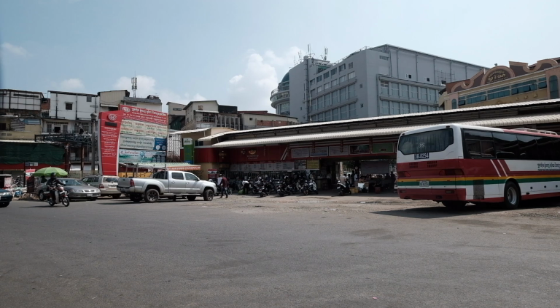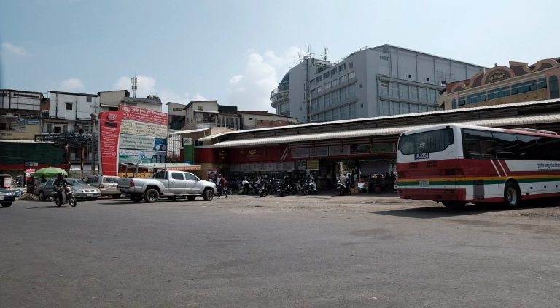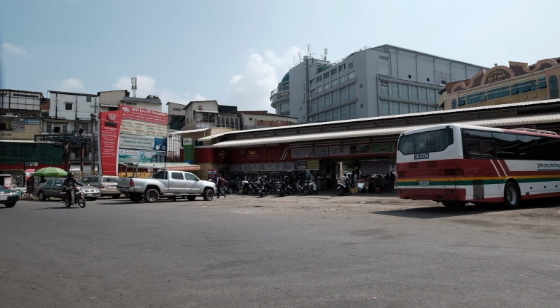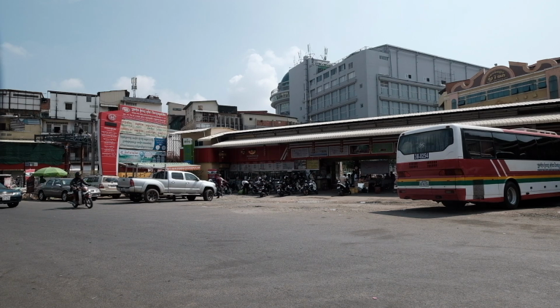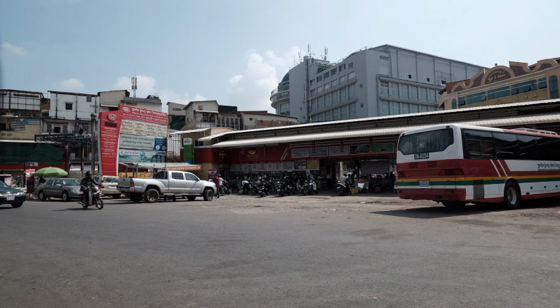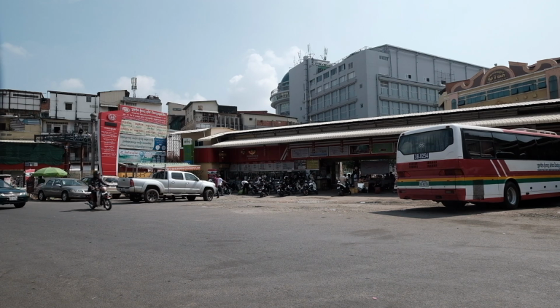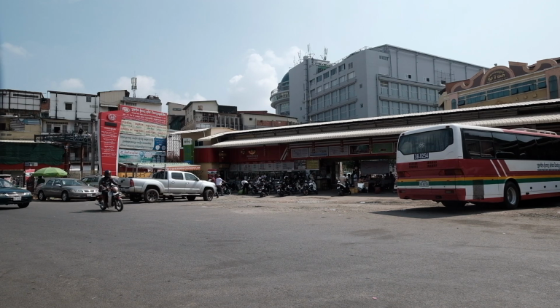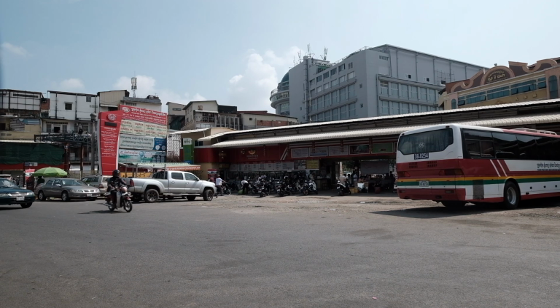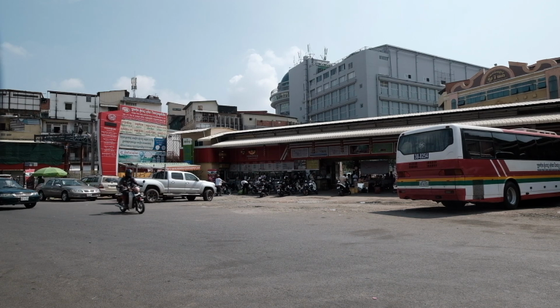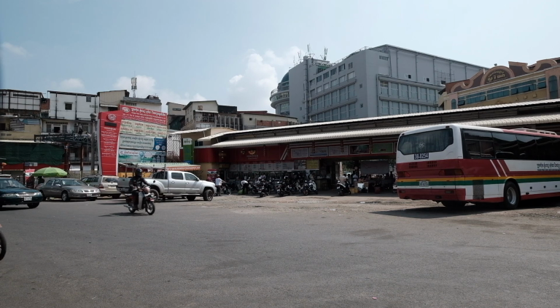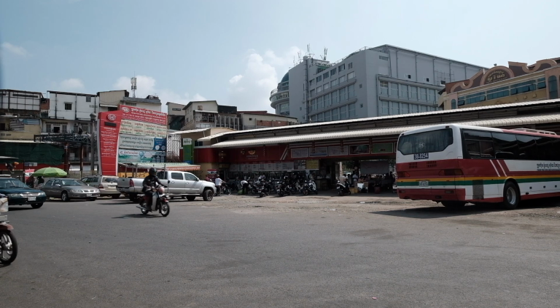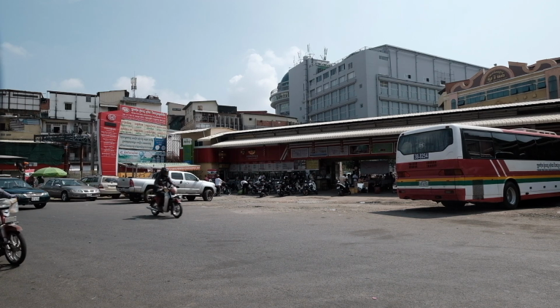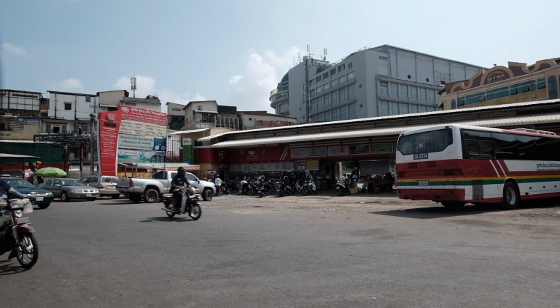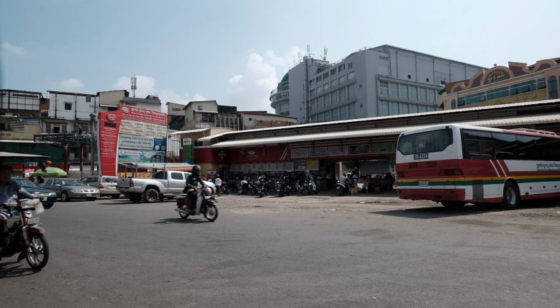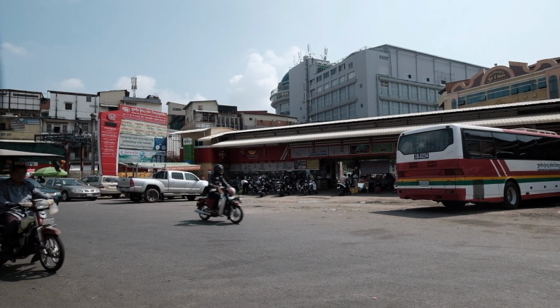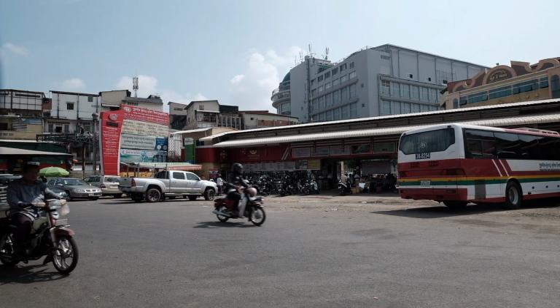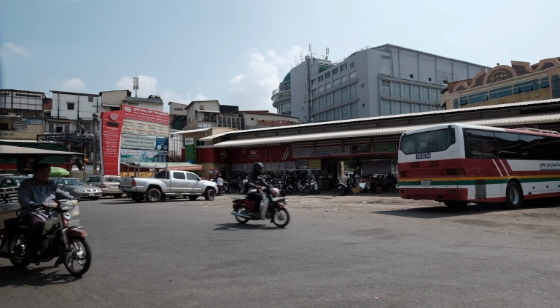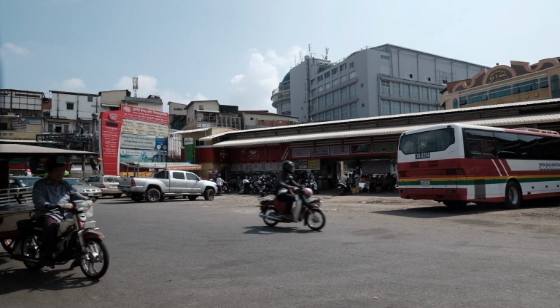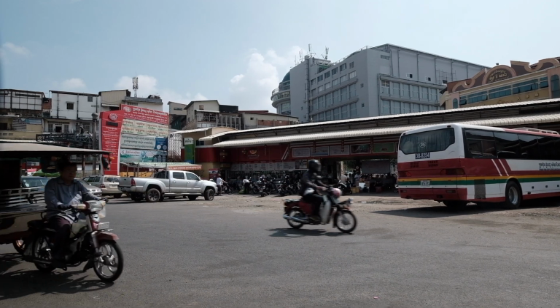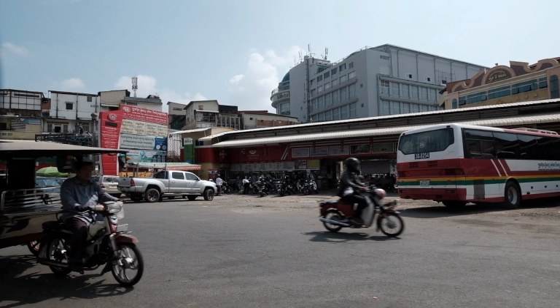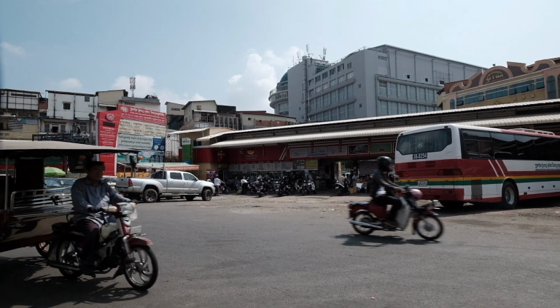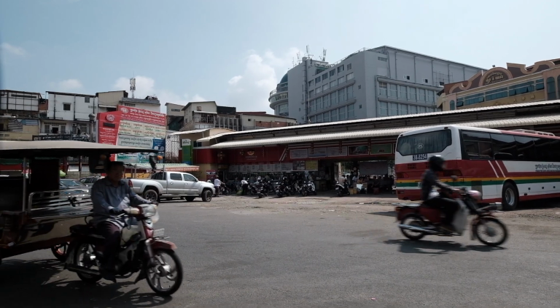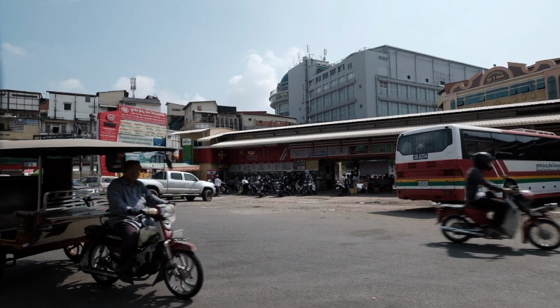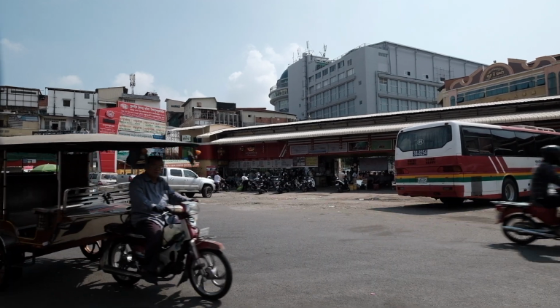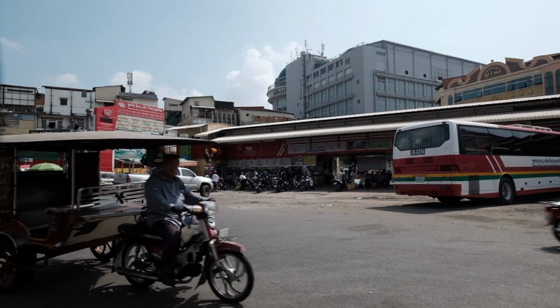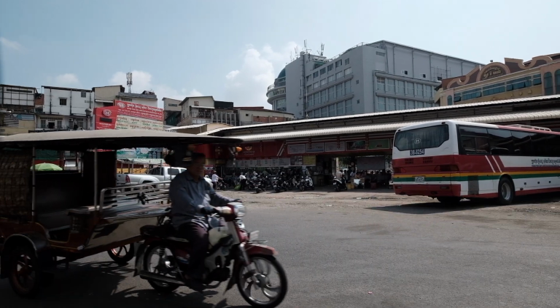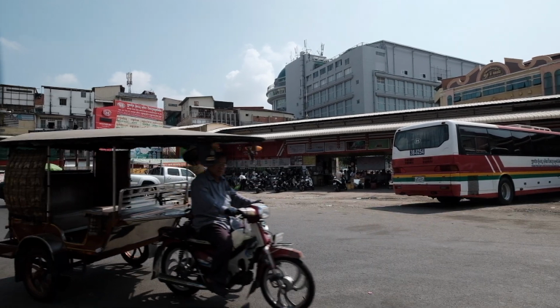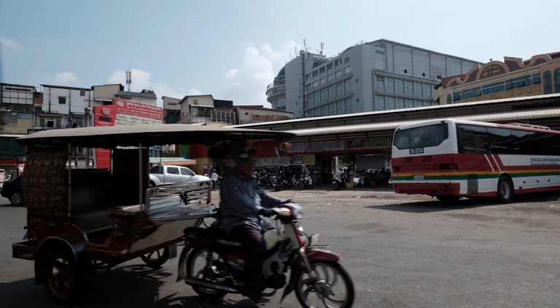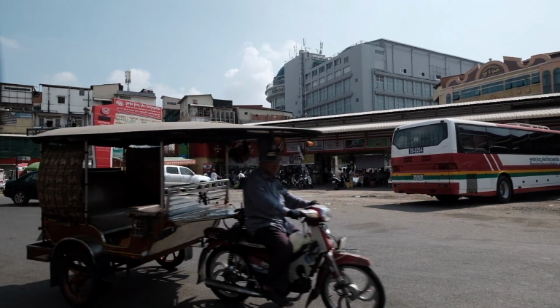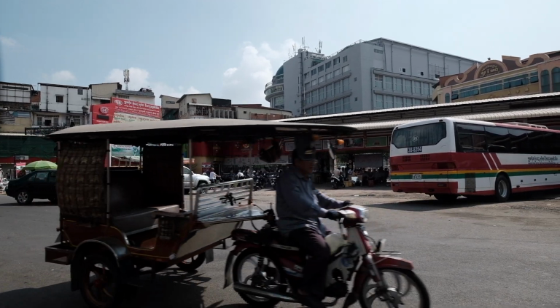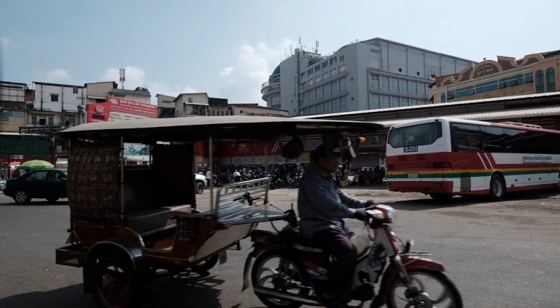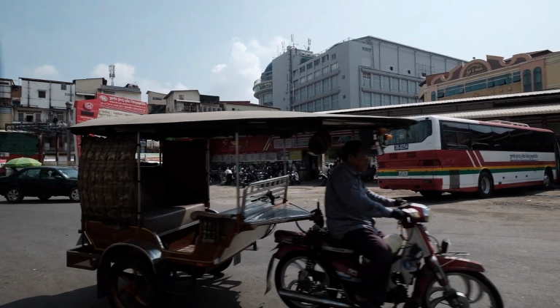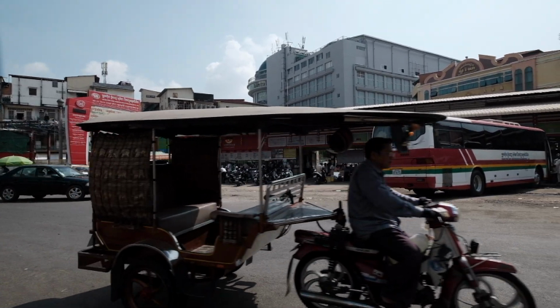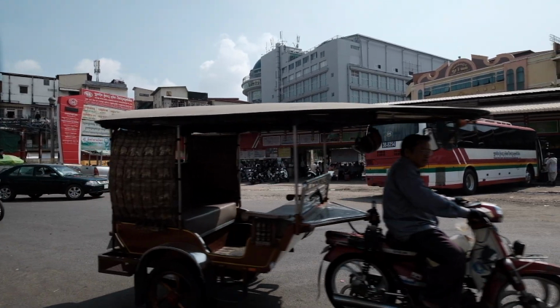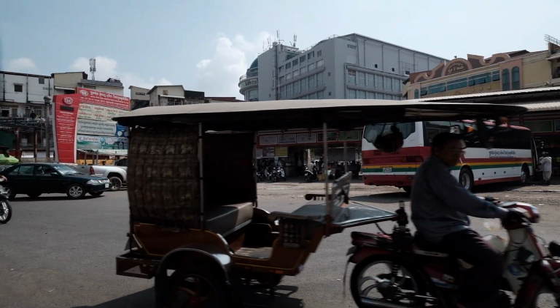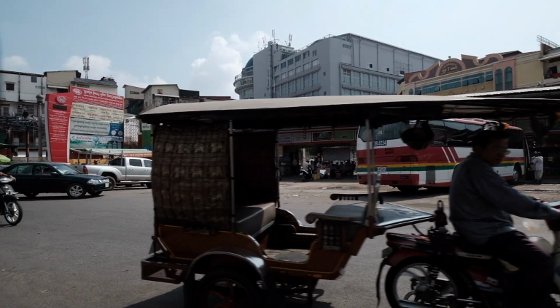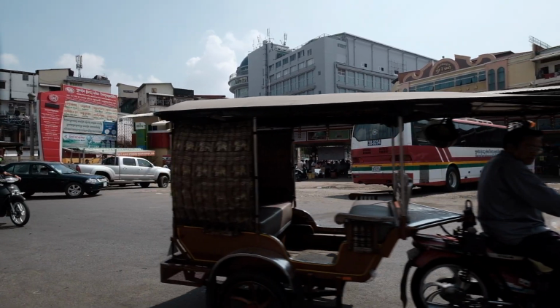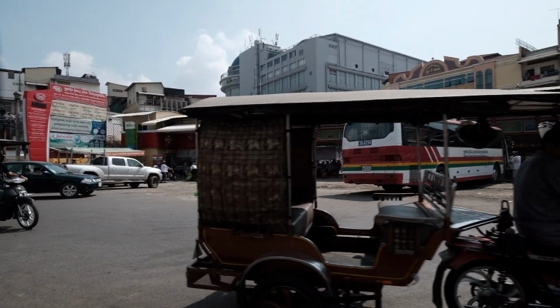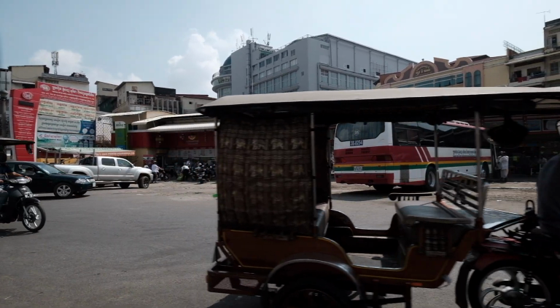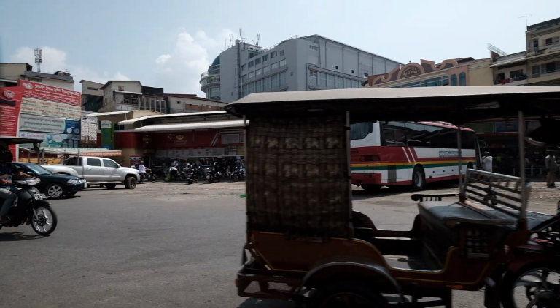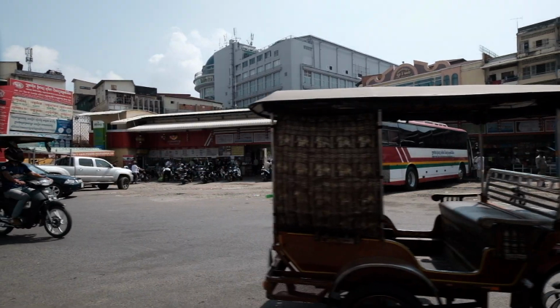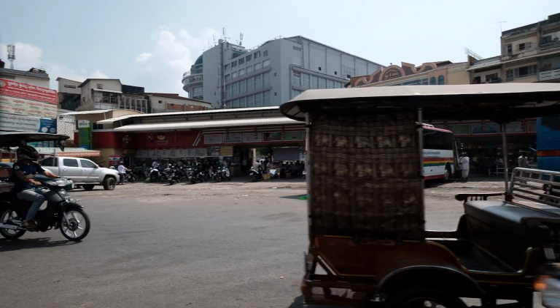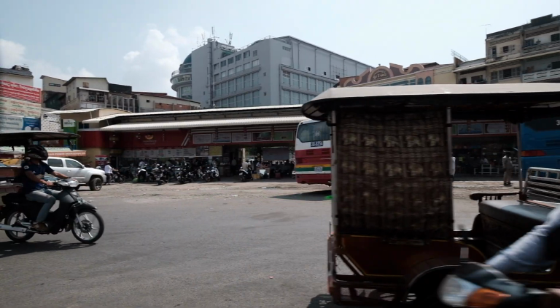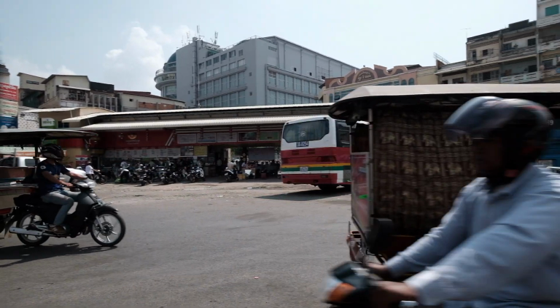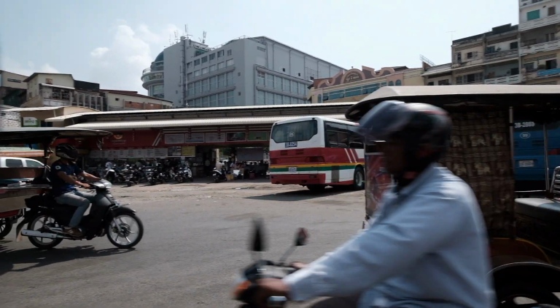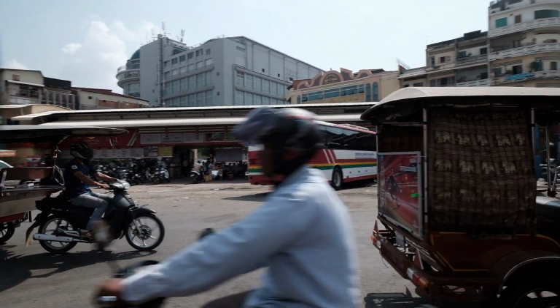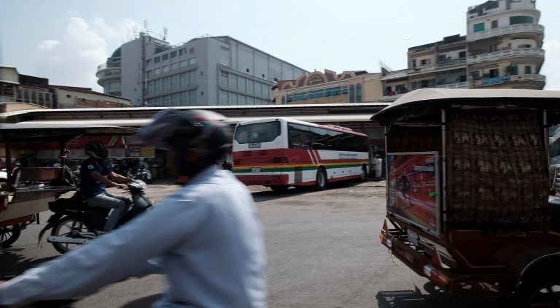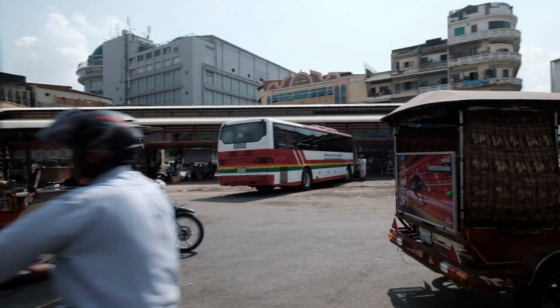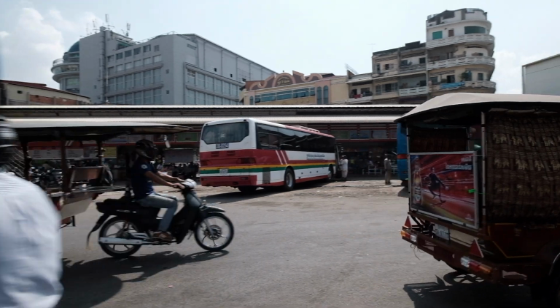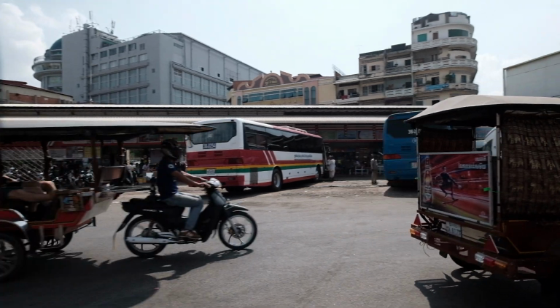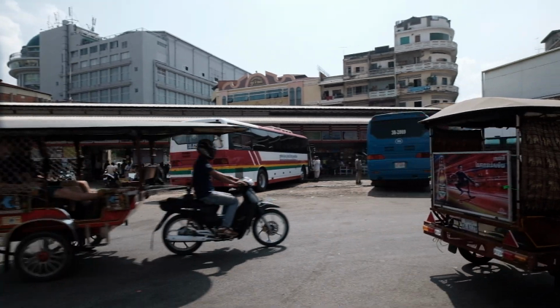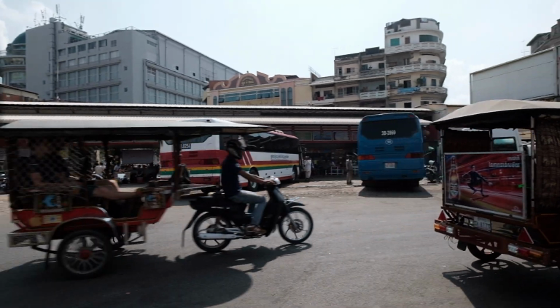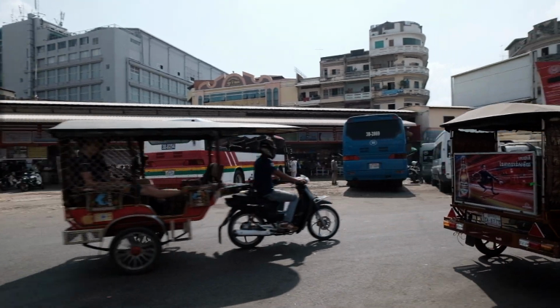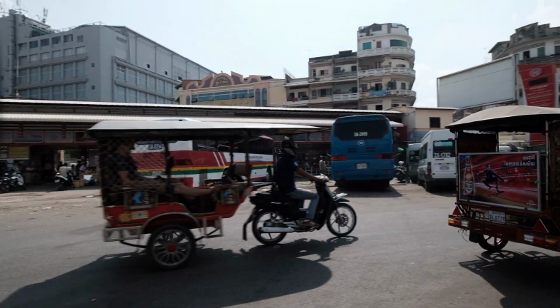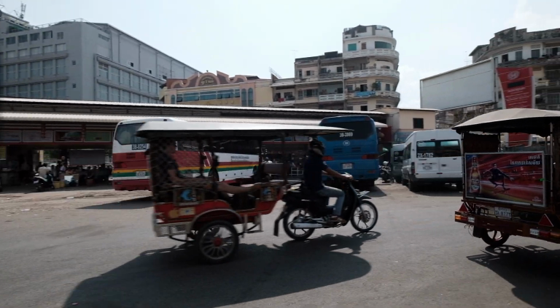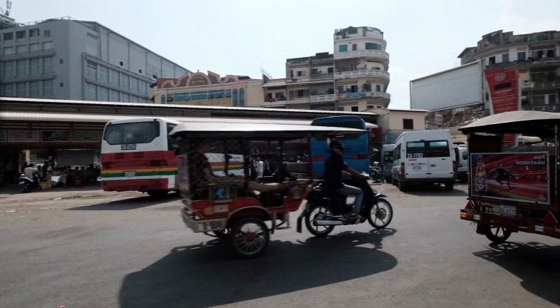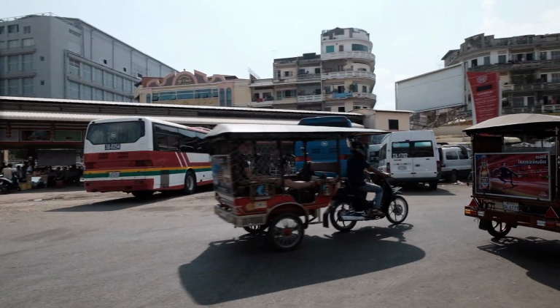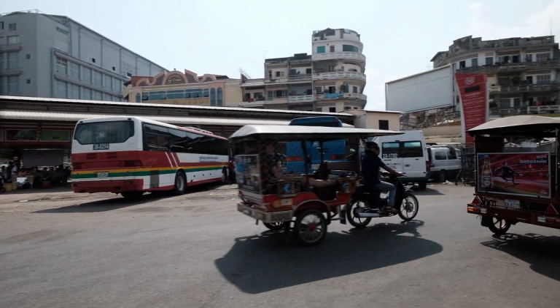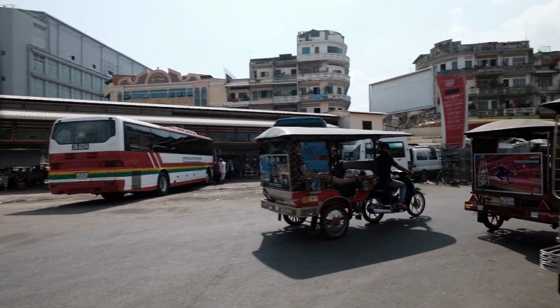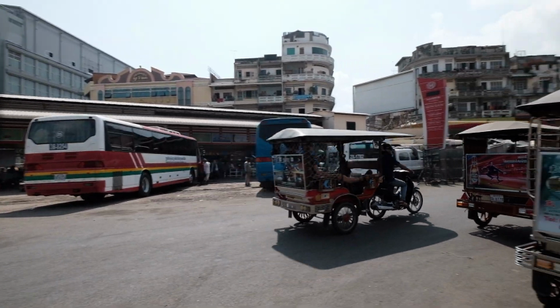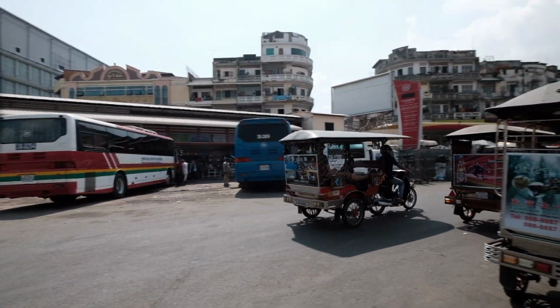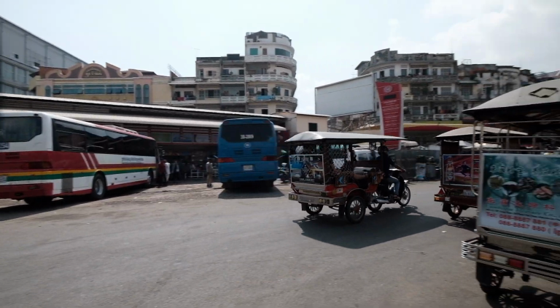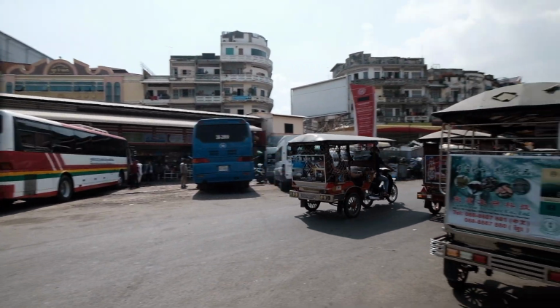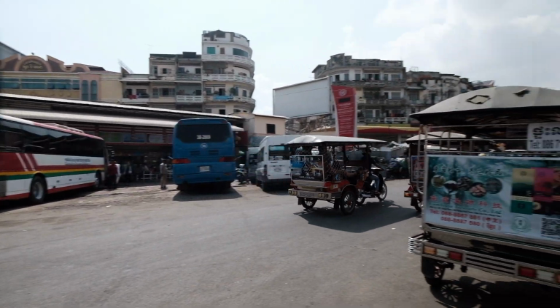We're going to do a quick pan around of the main bus station in Phnom Penh. This is the one right up from Central Market.